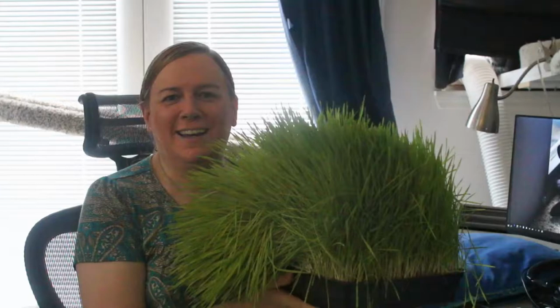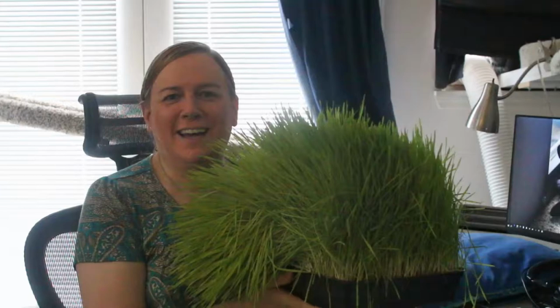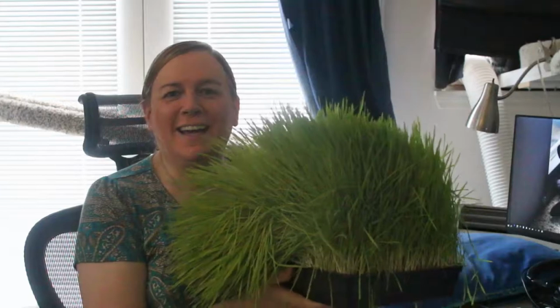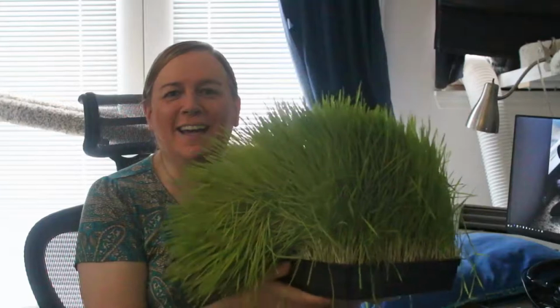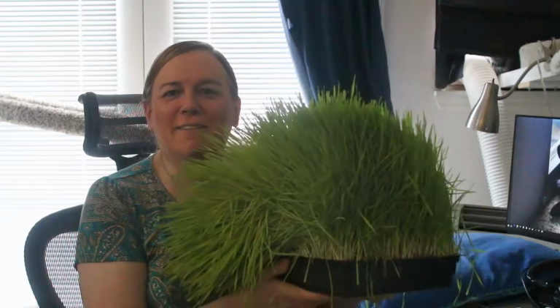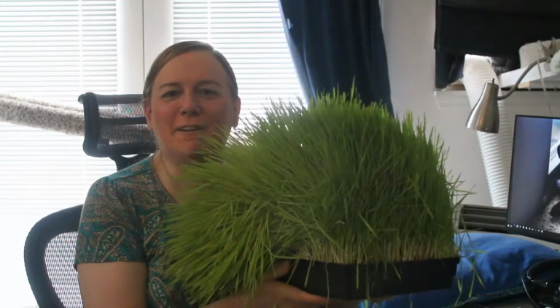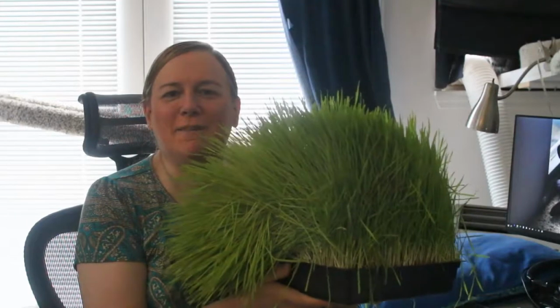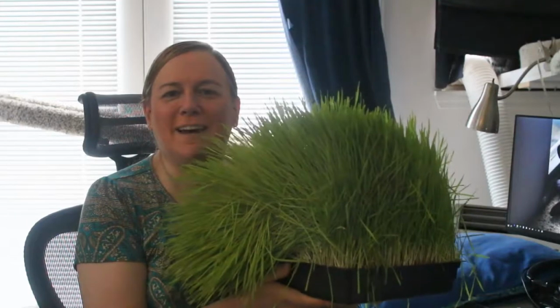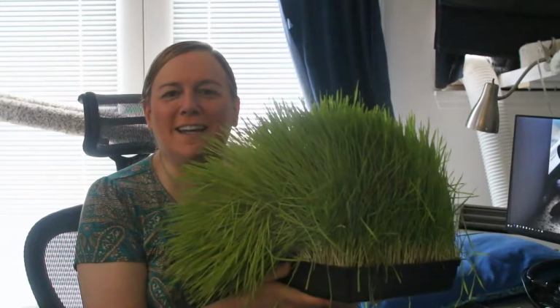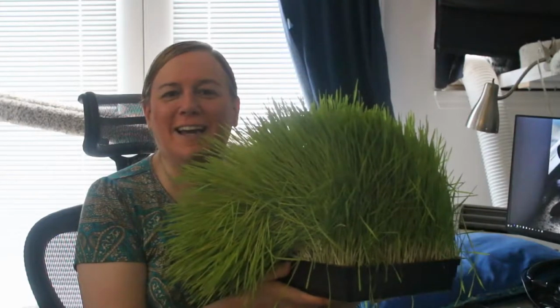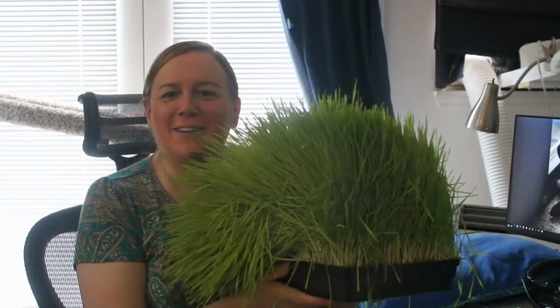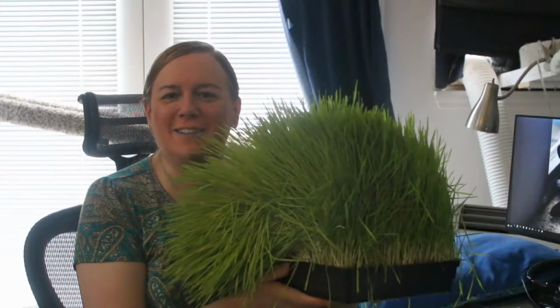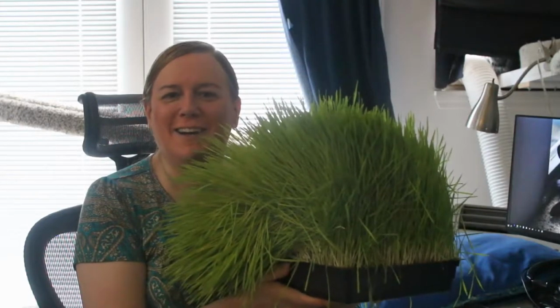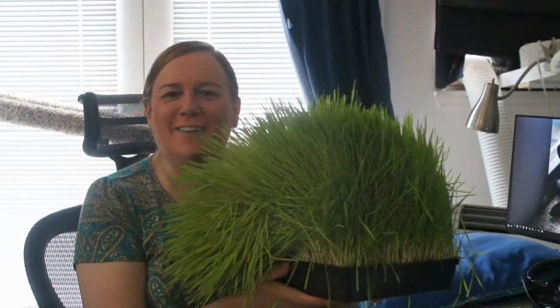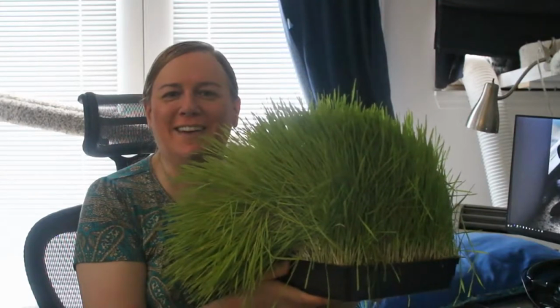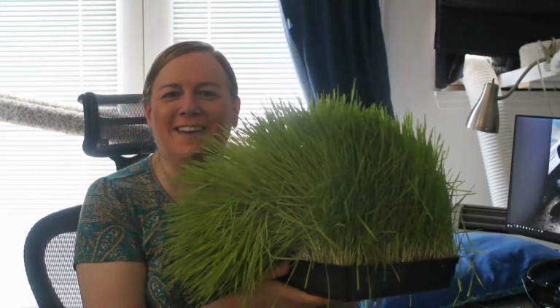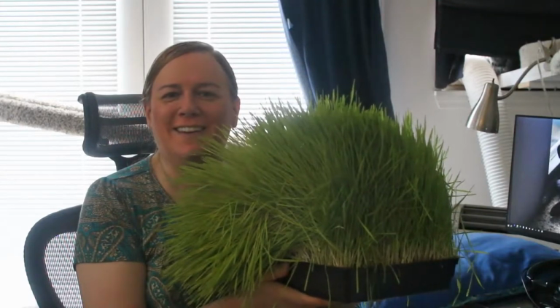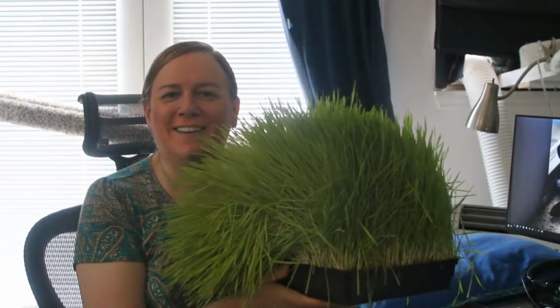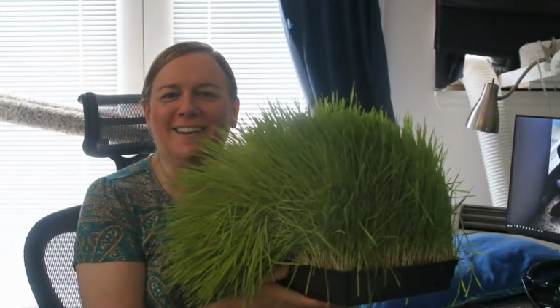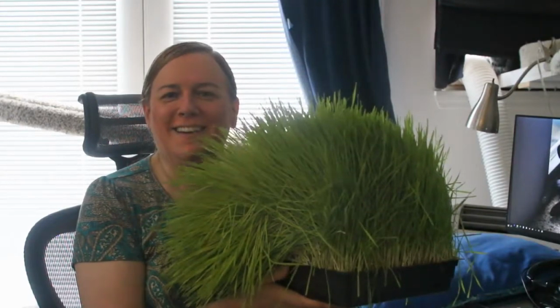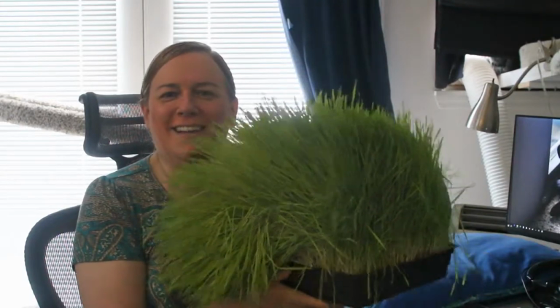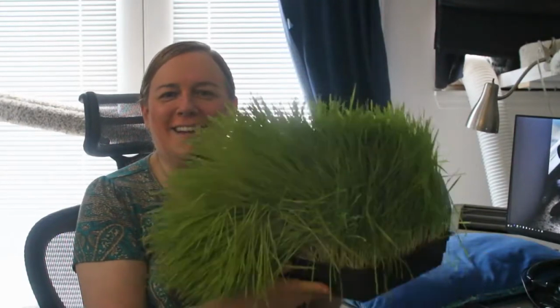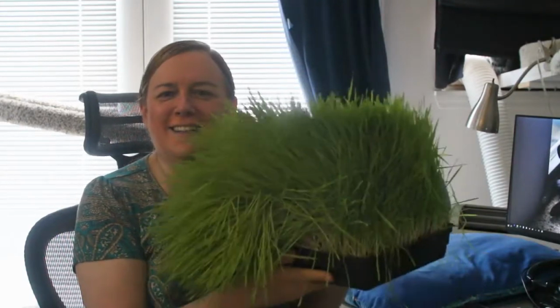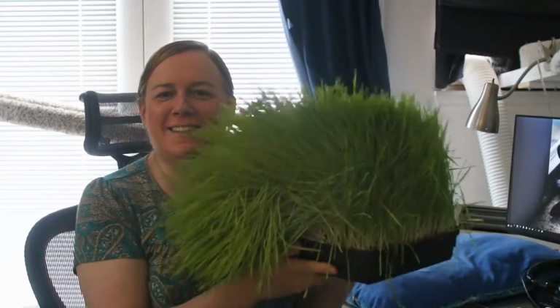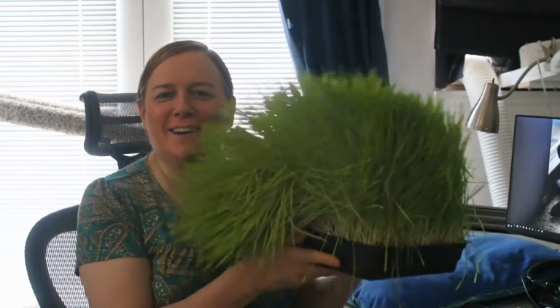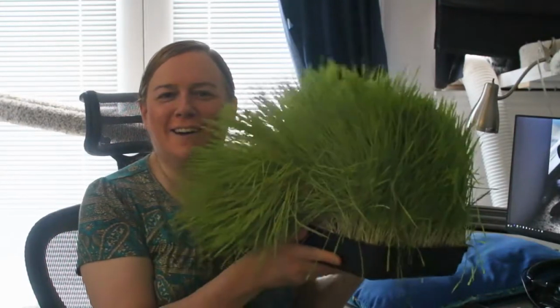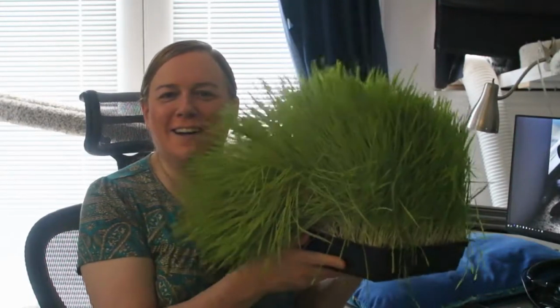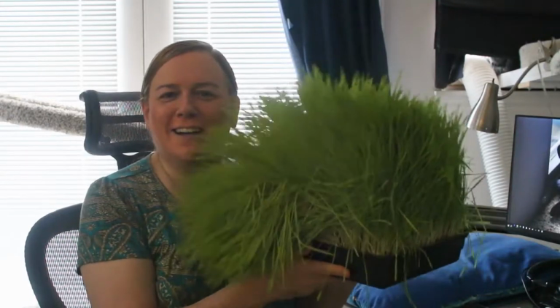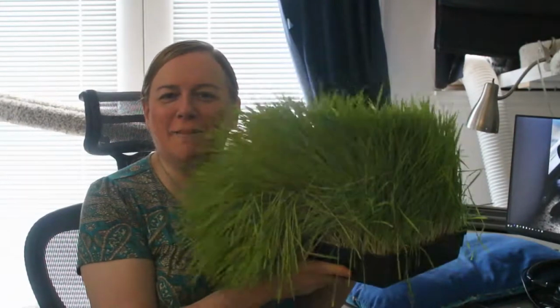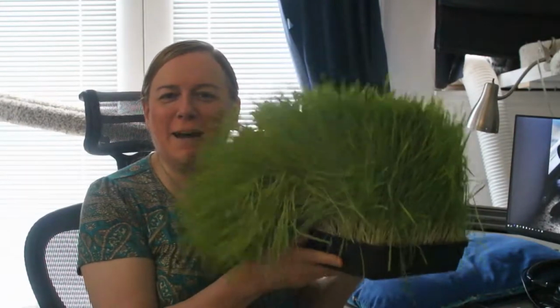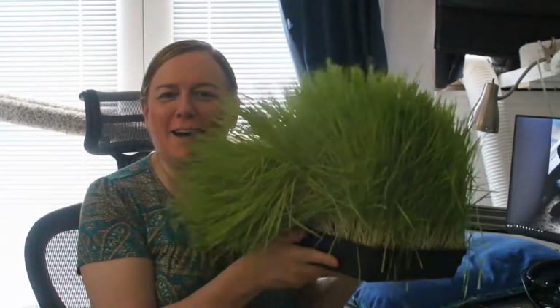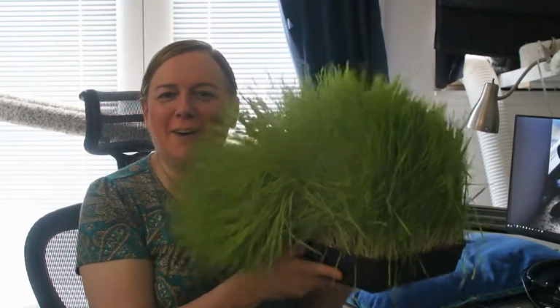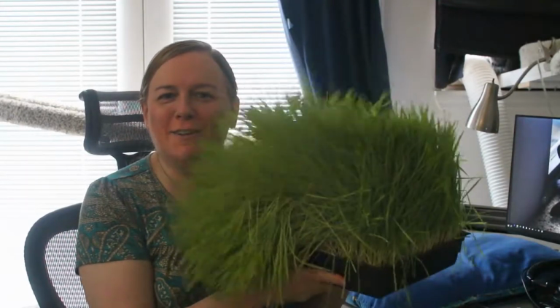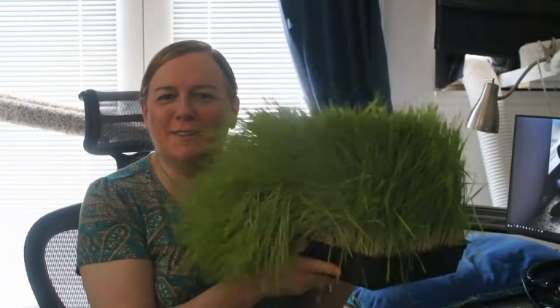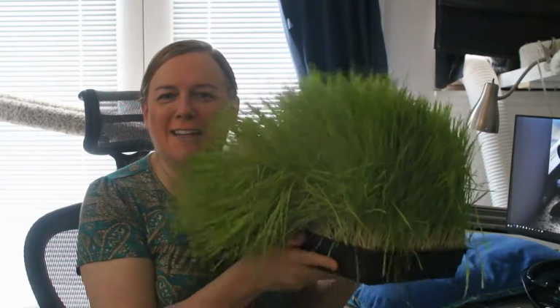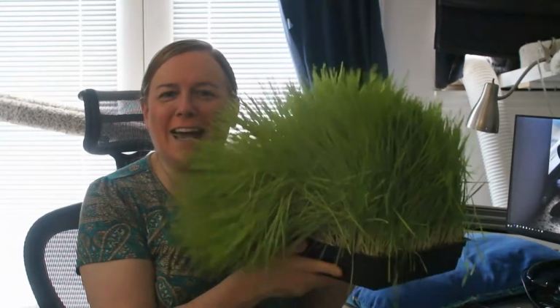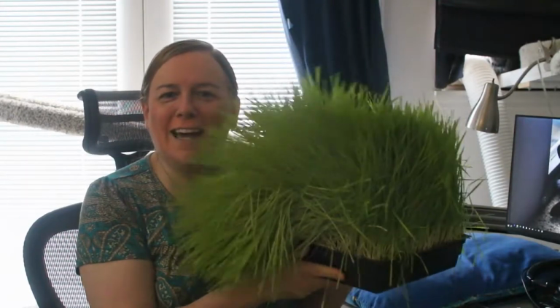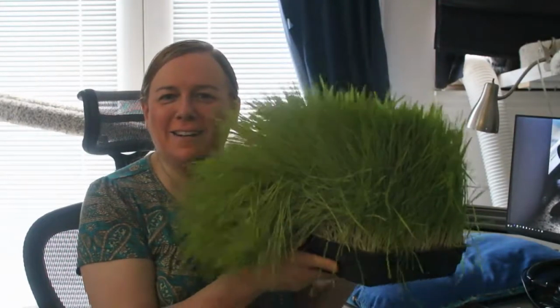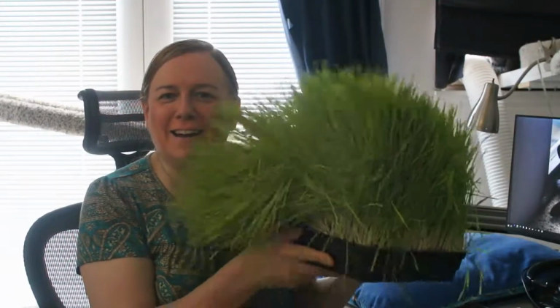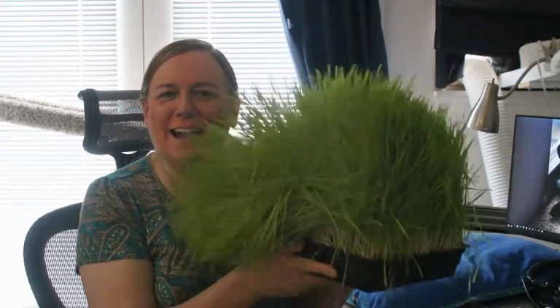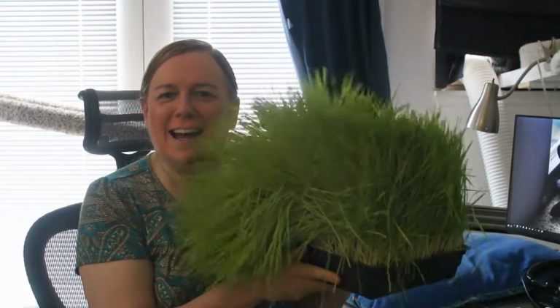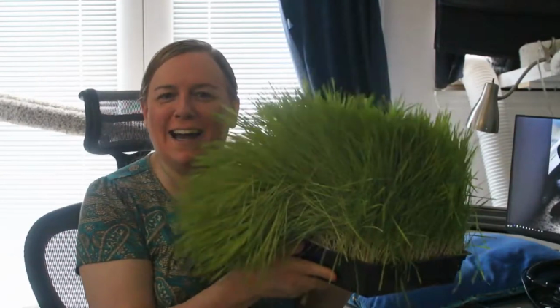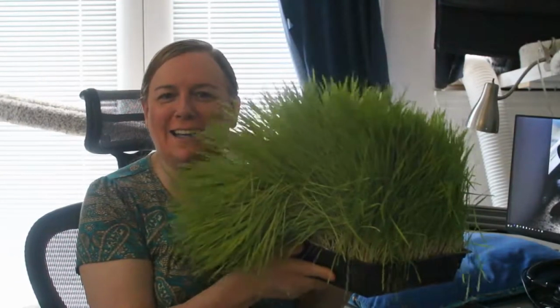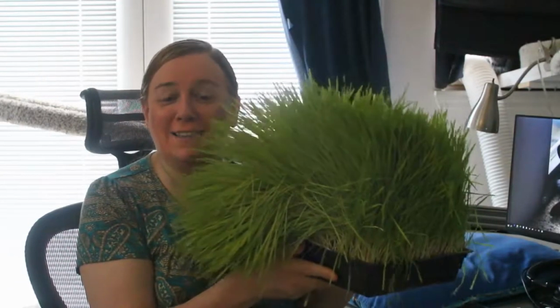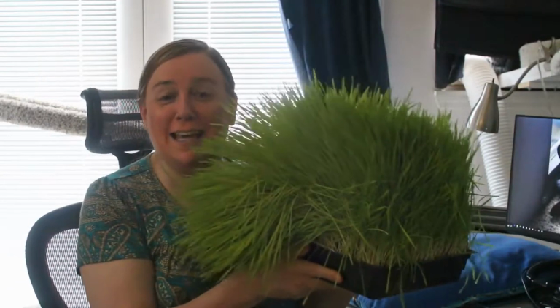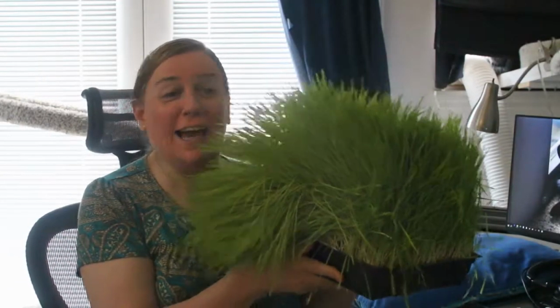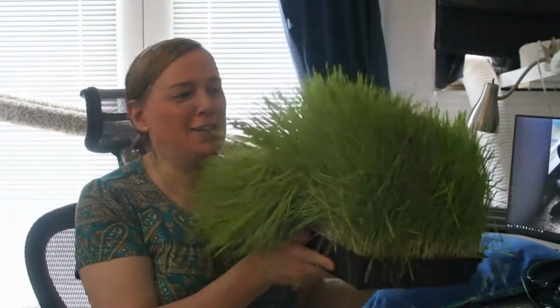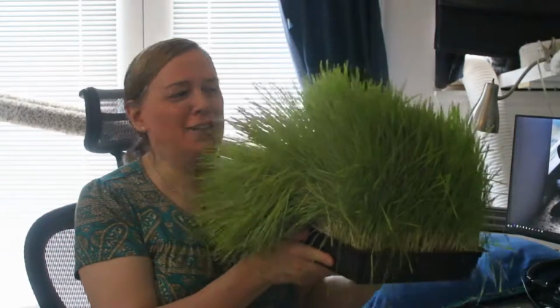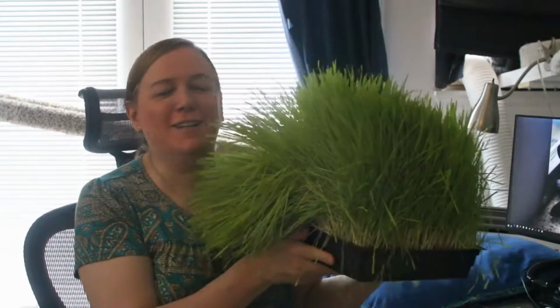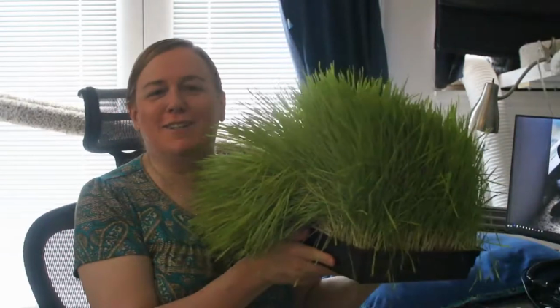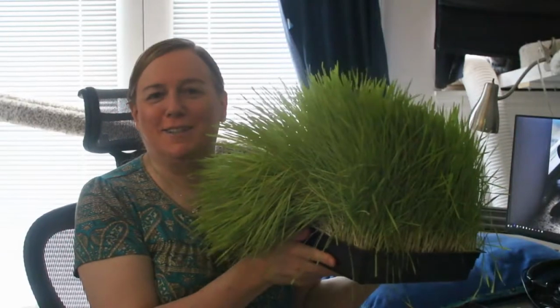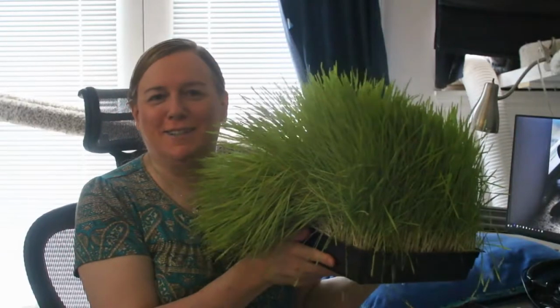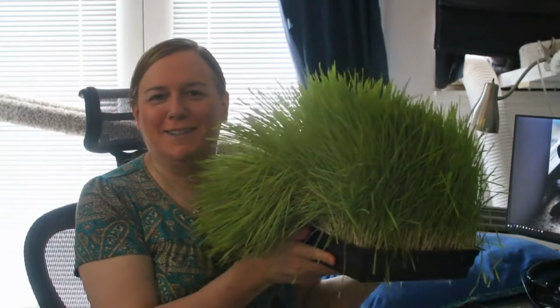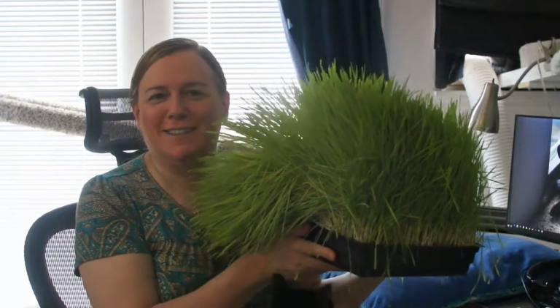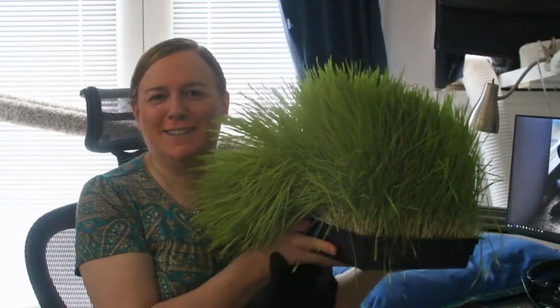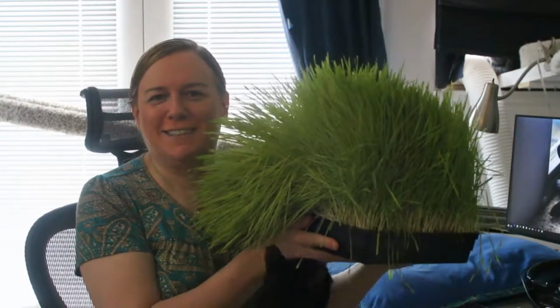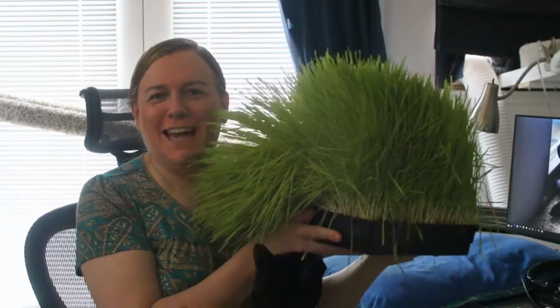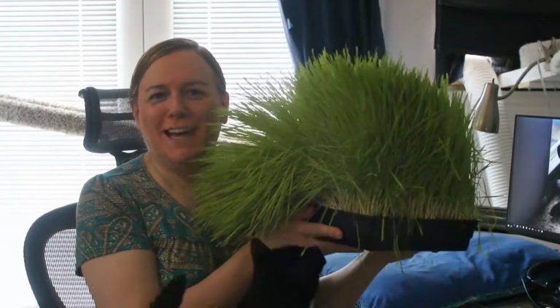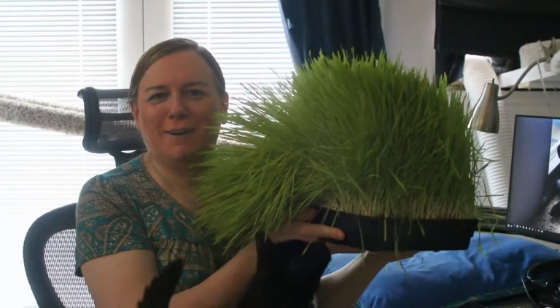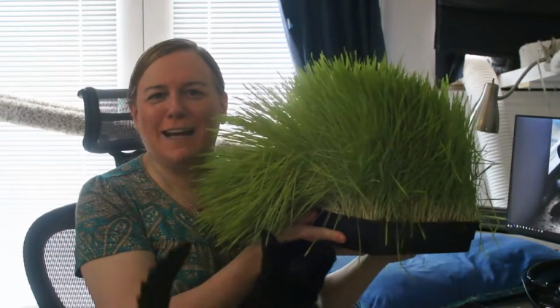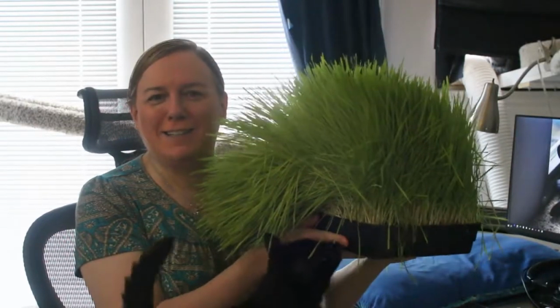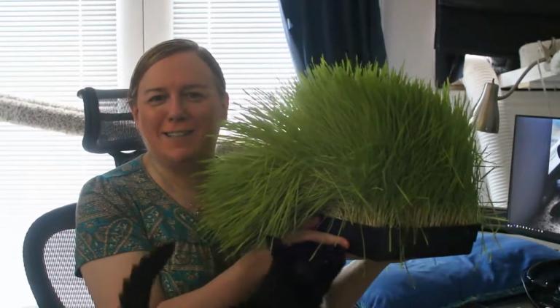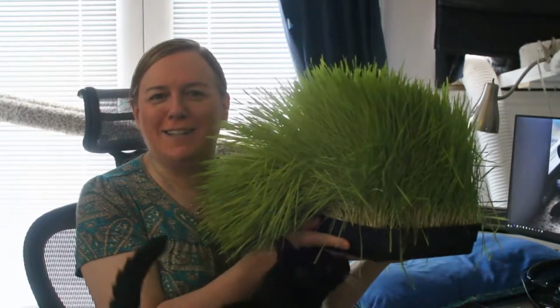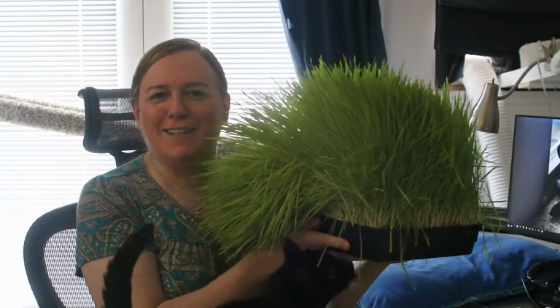Hey everybody, how's it going? Let's talk about cat grass — cat jungle, cat grass jungle.